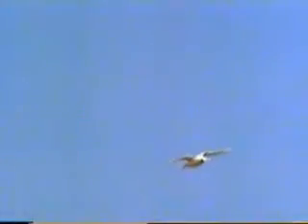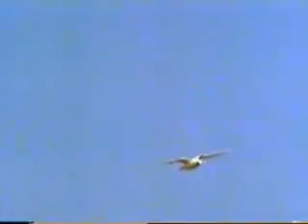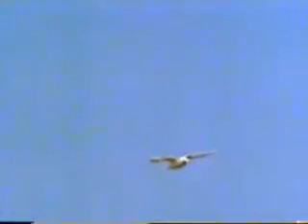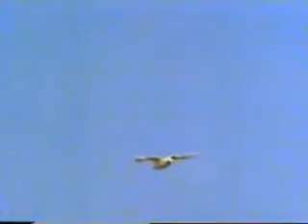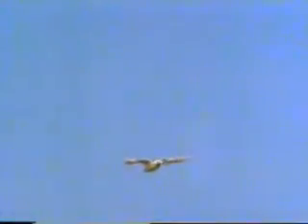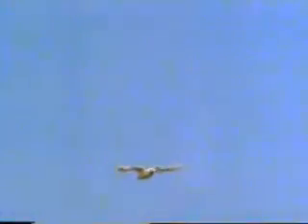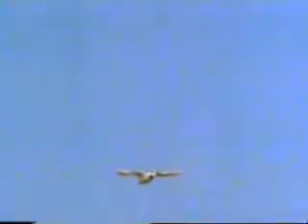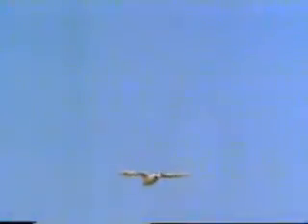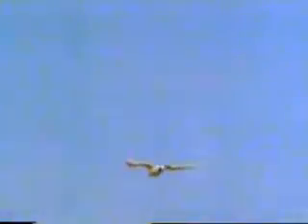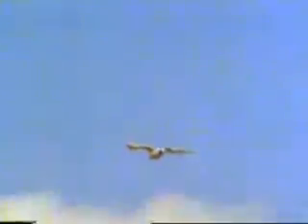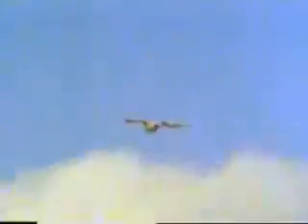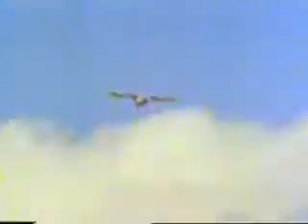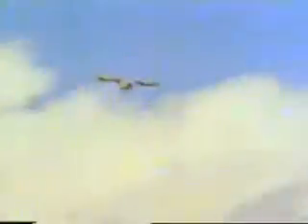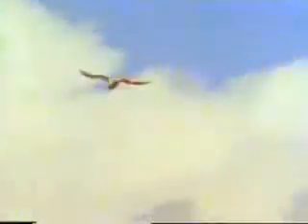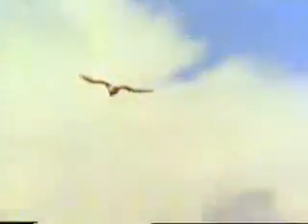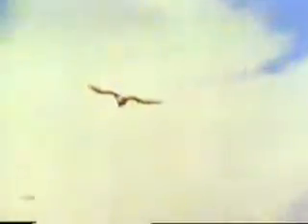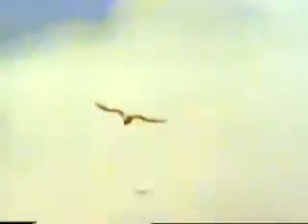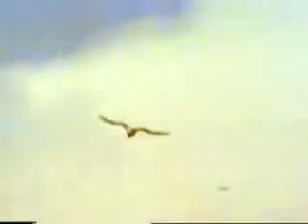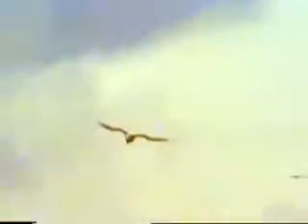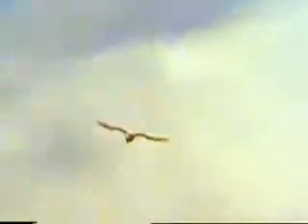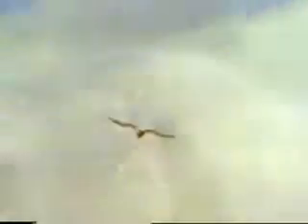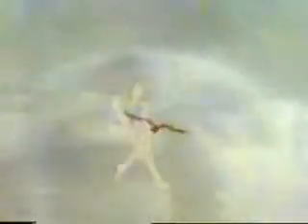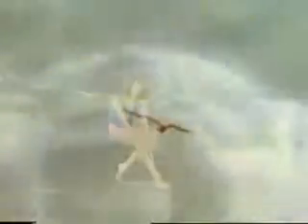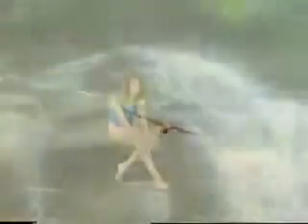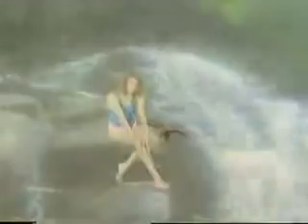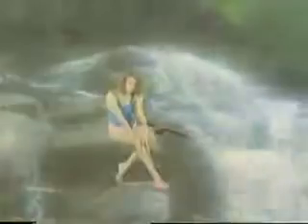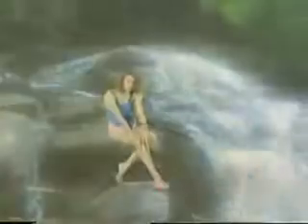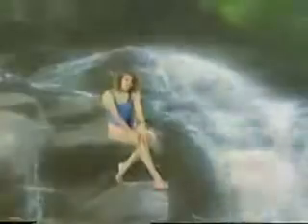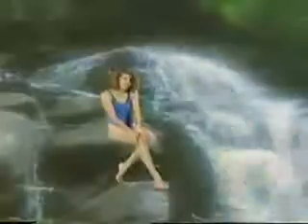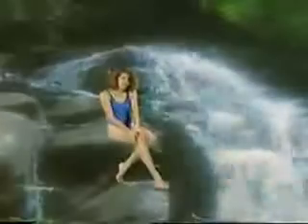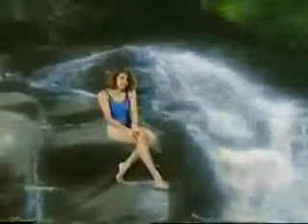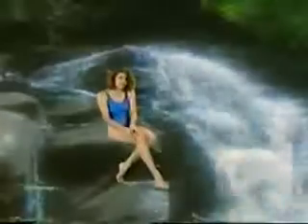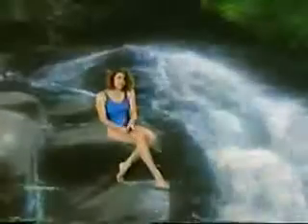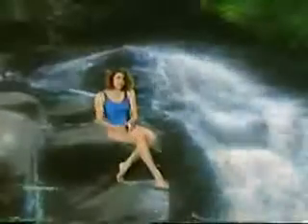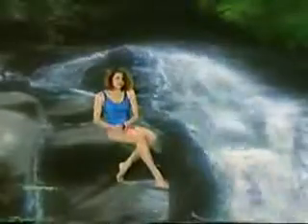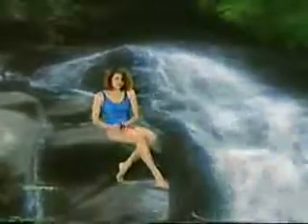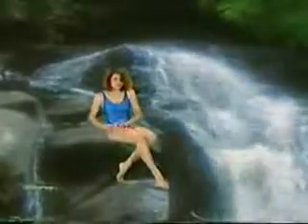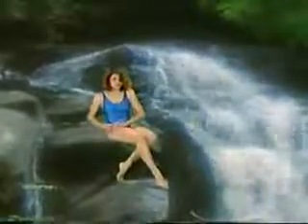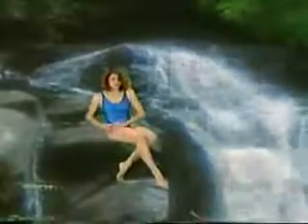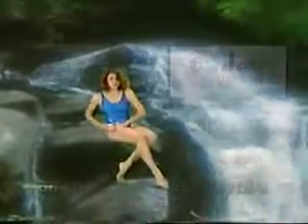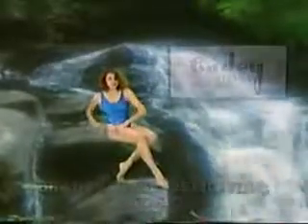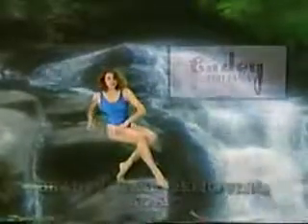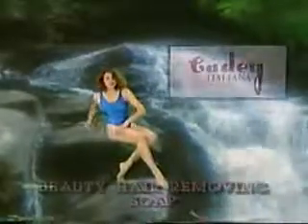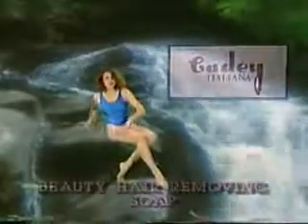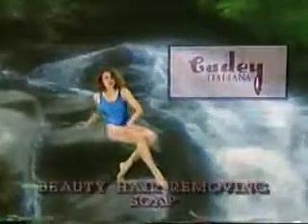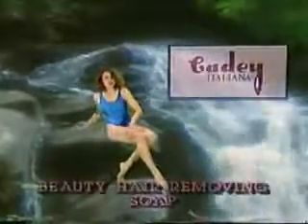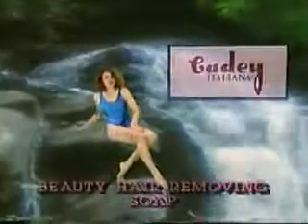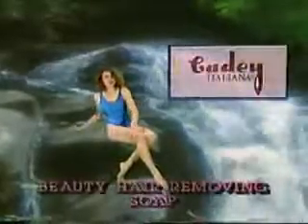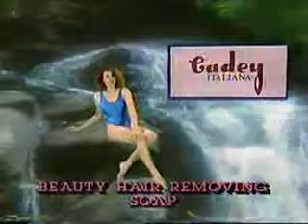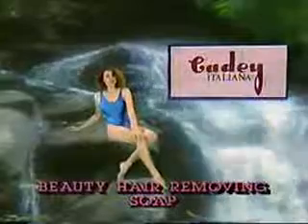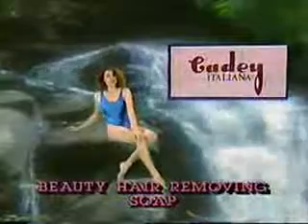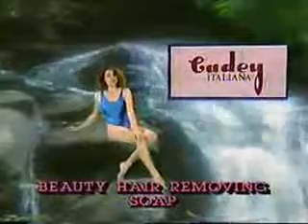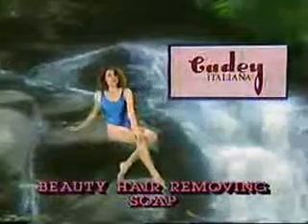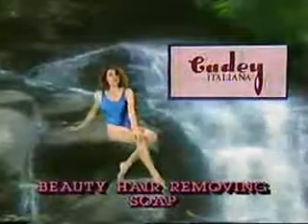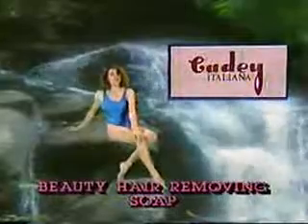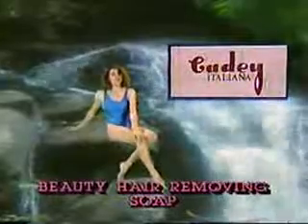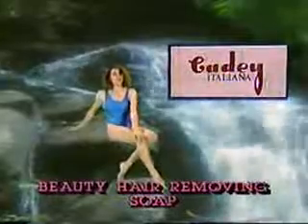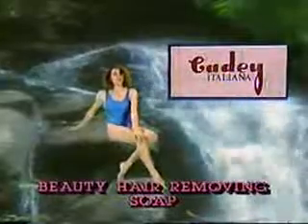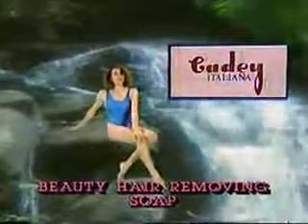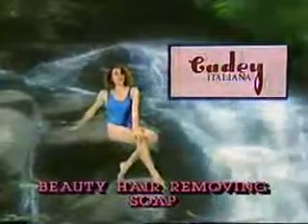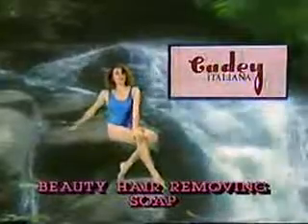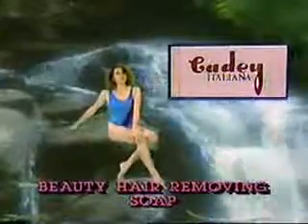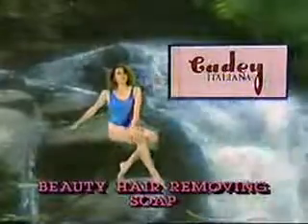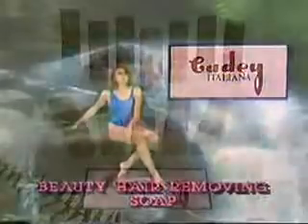Free! Enjoy fresh, silky smooth loveliness, freed from unpleasant, lengthy, often painful hair removal methods.